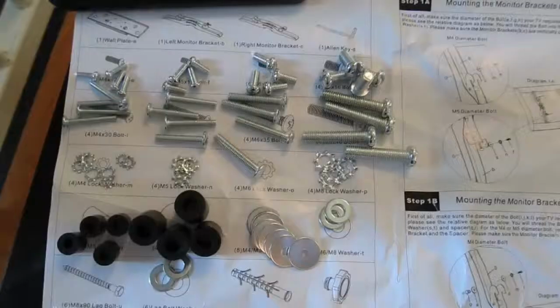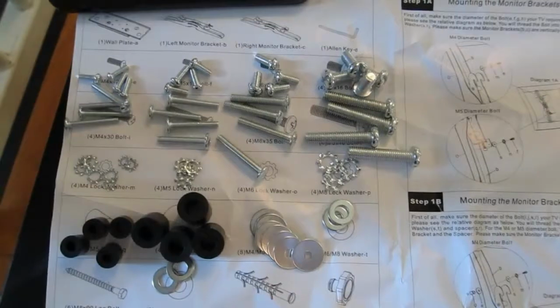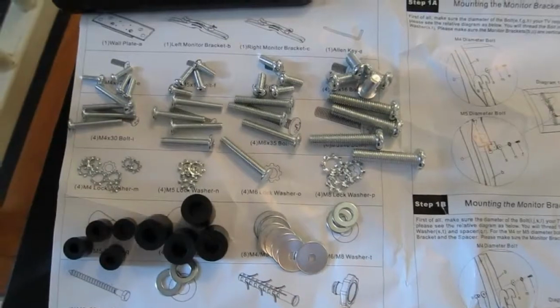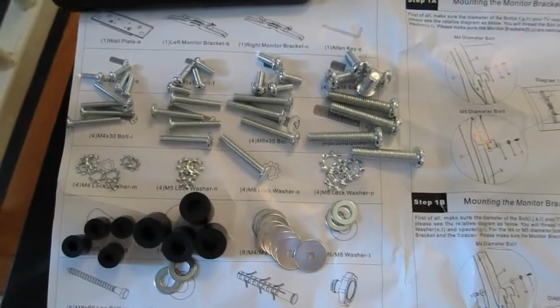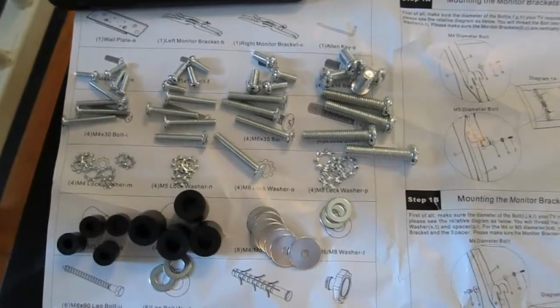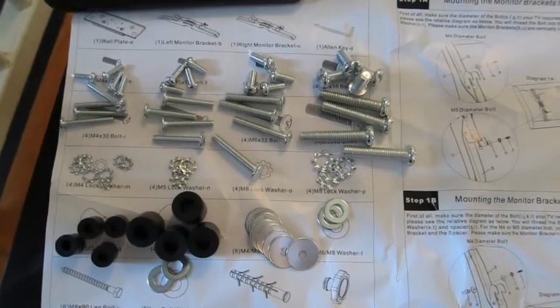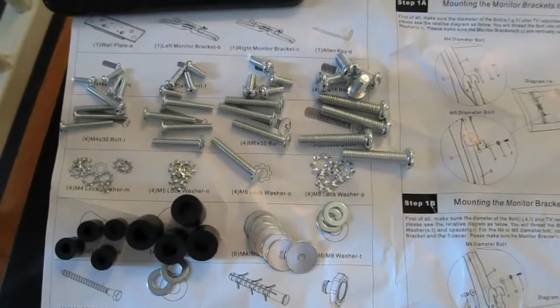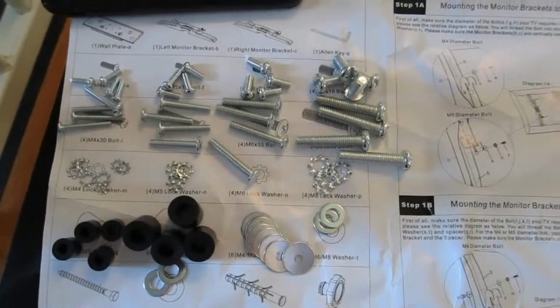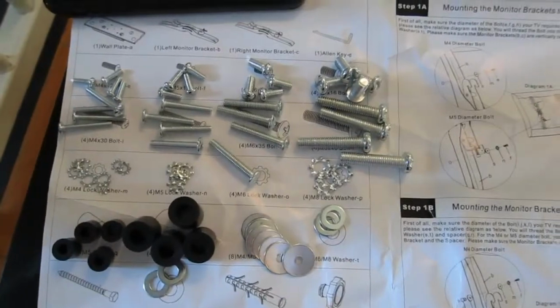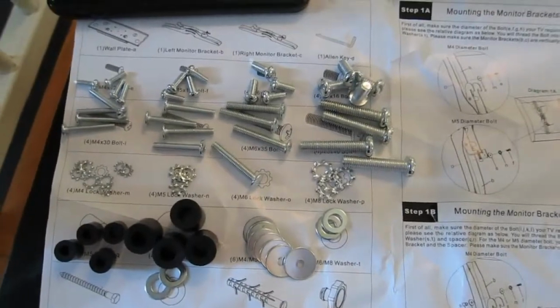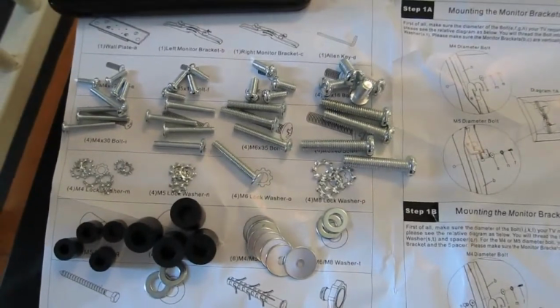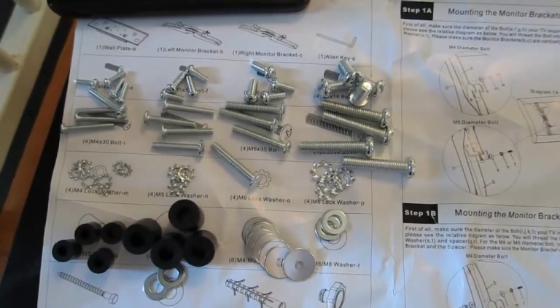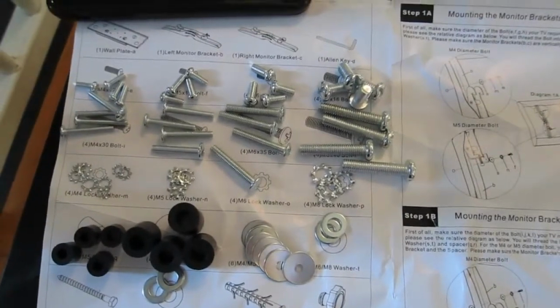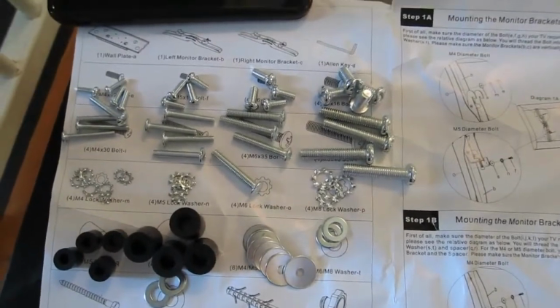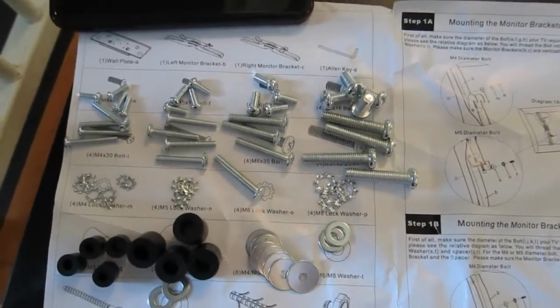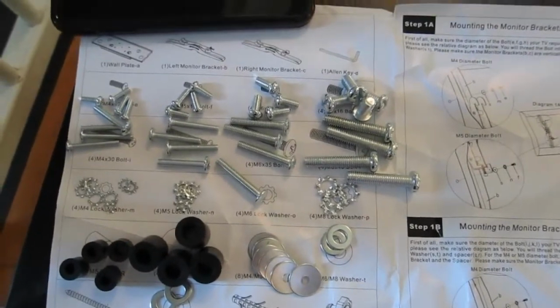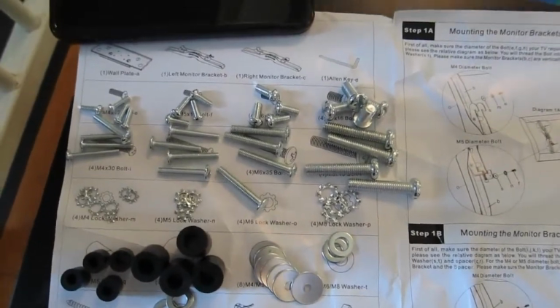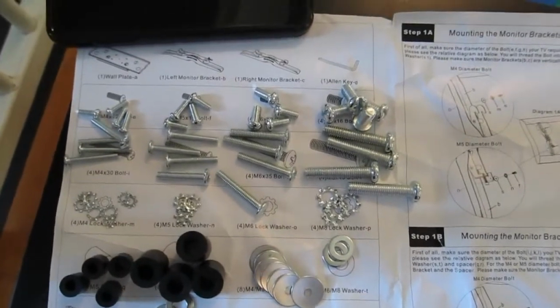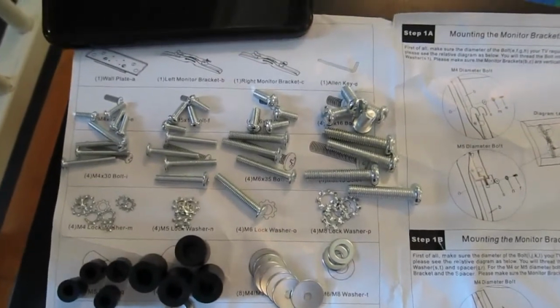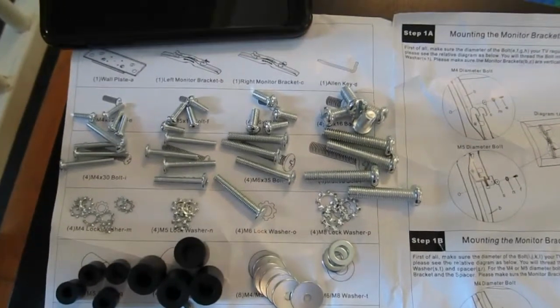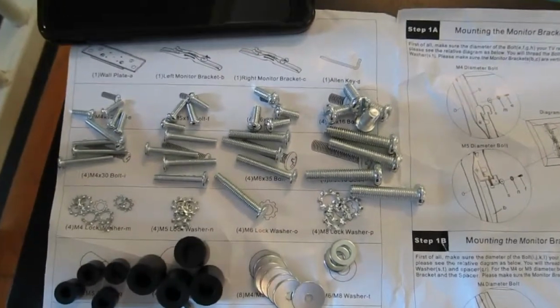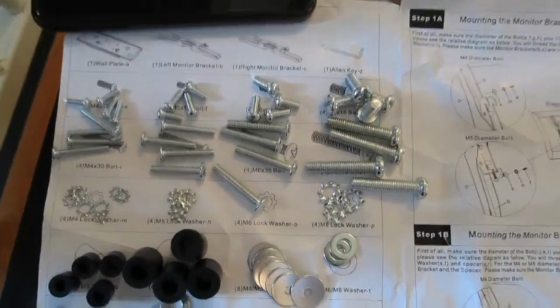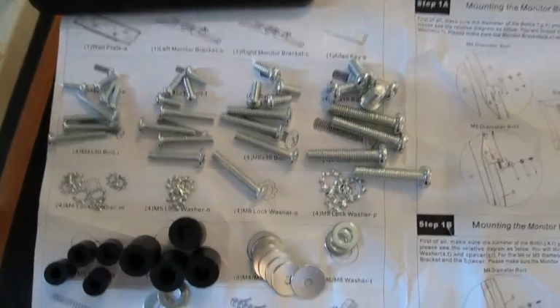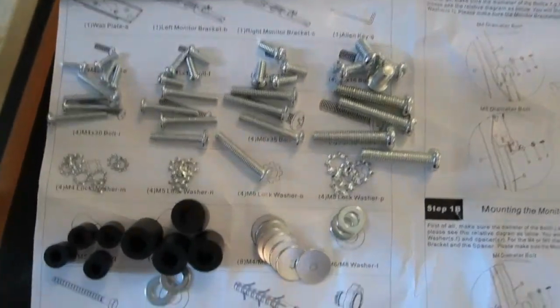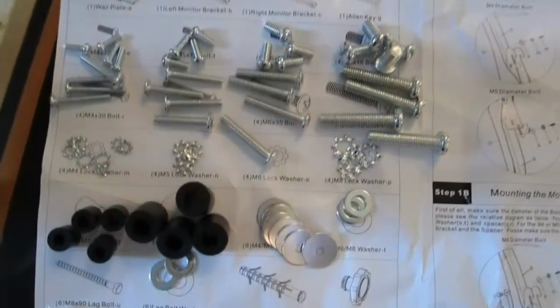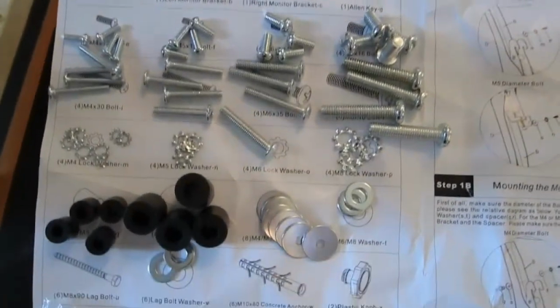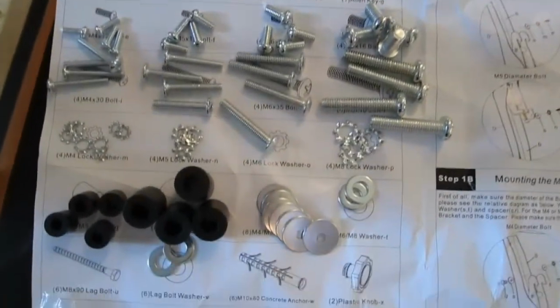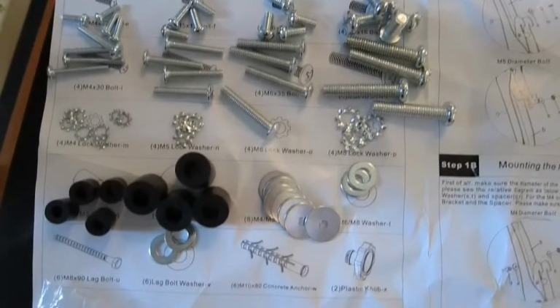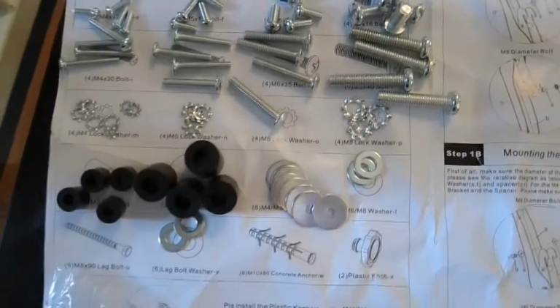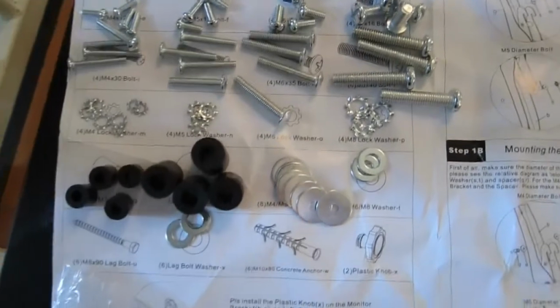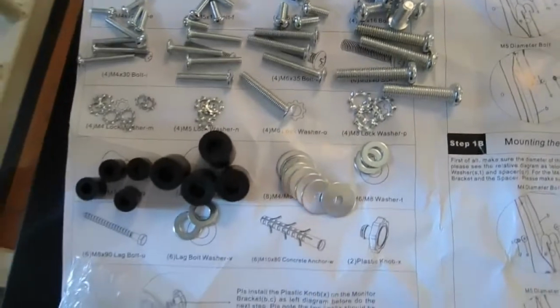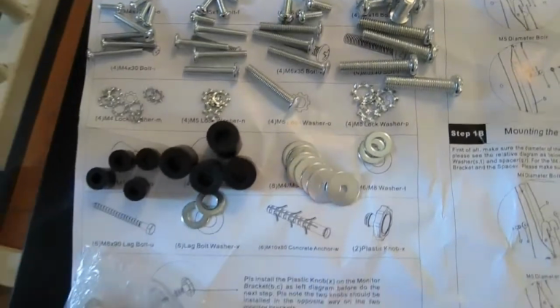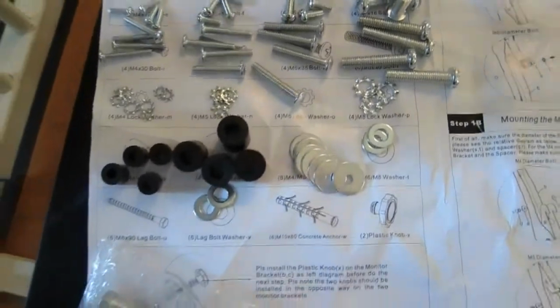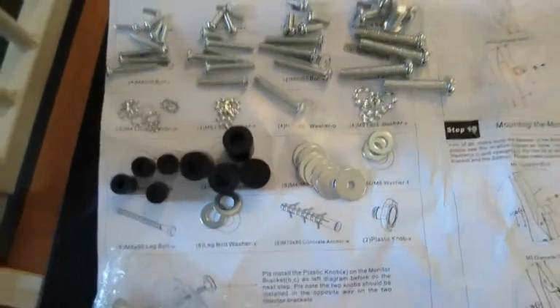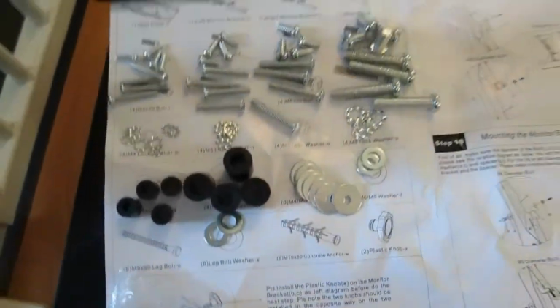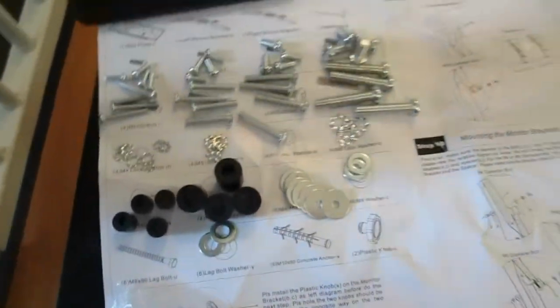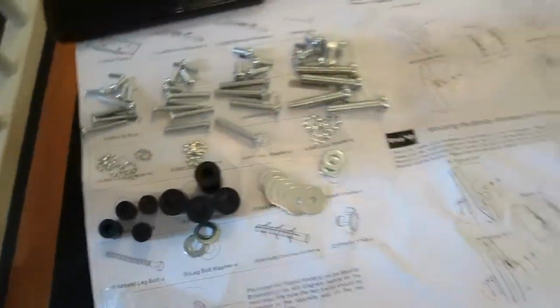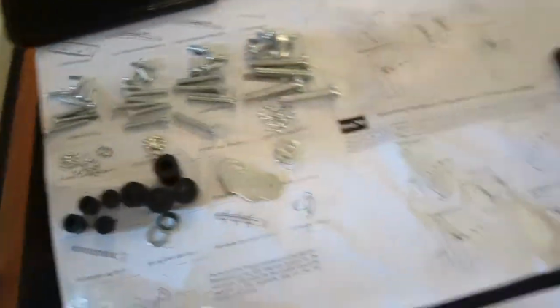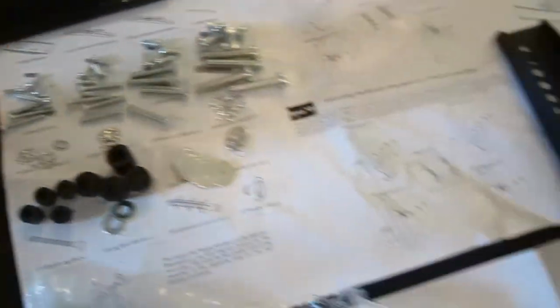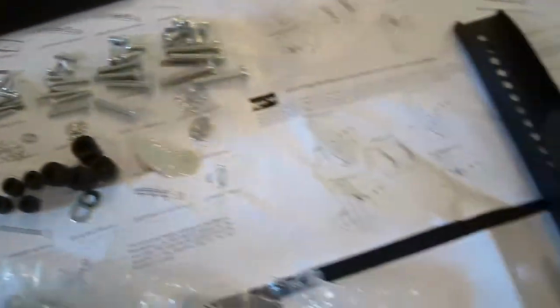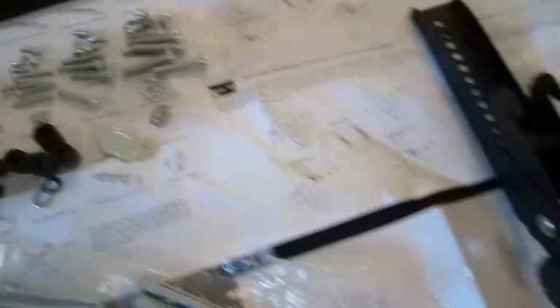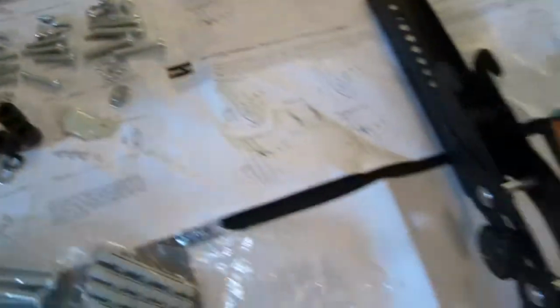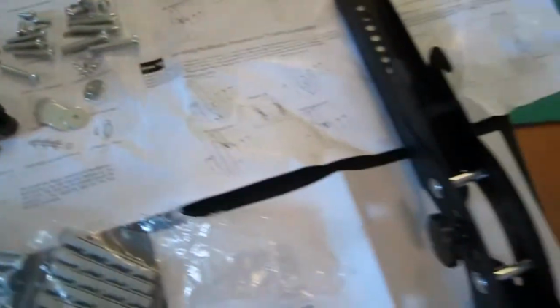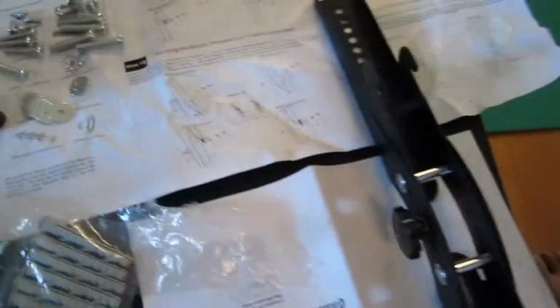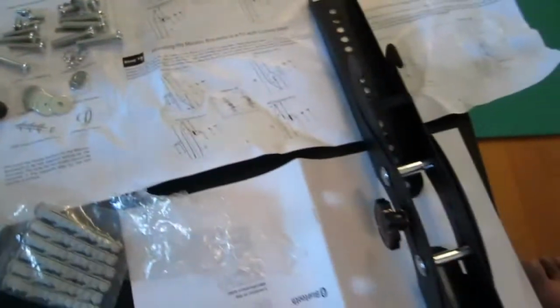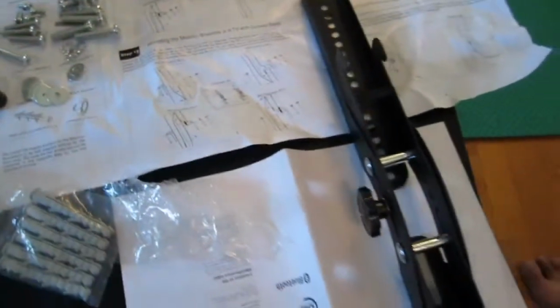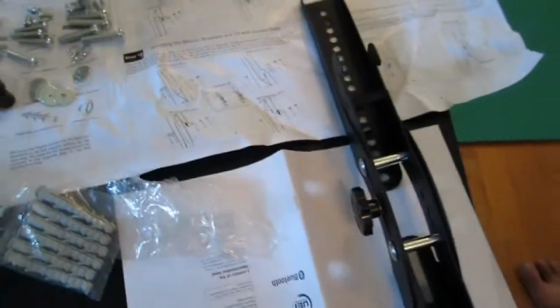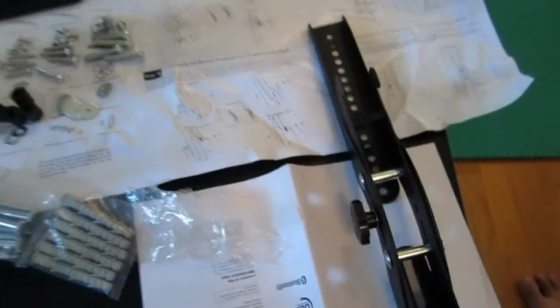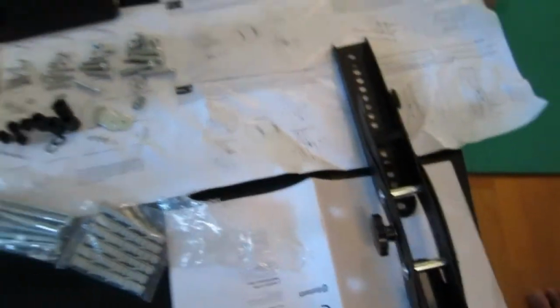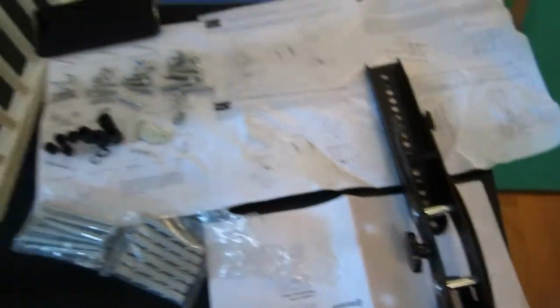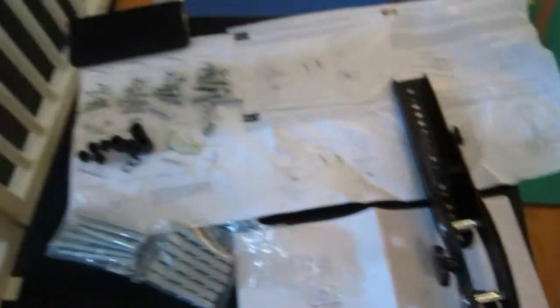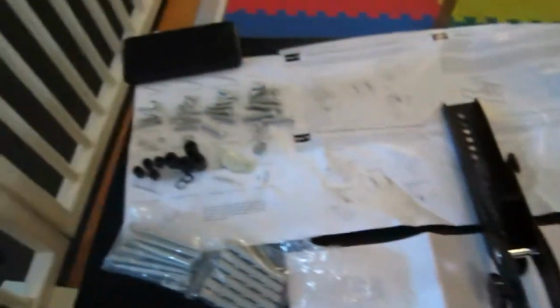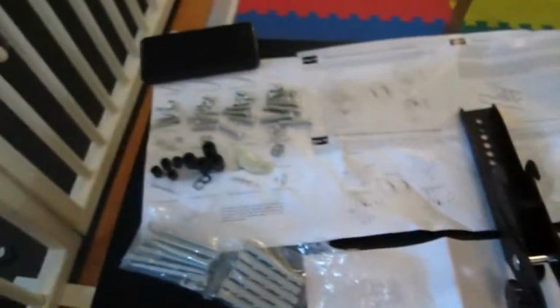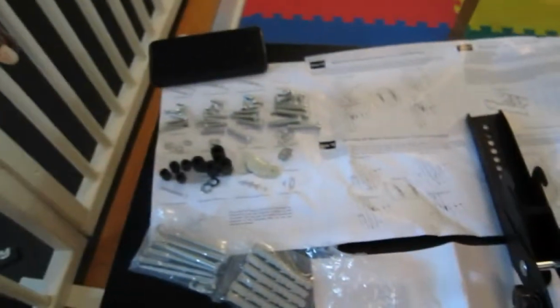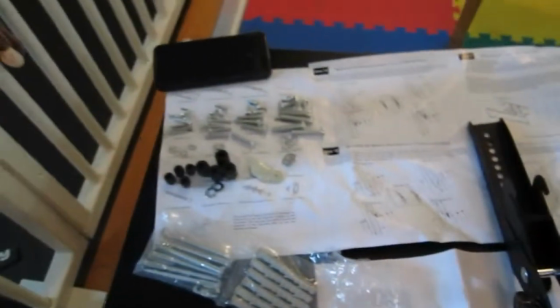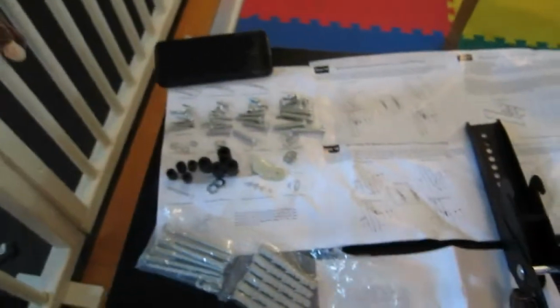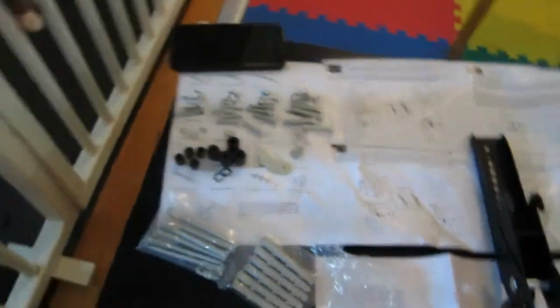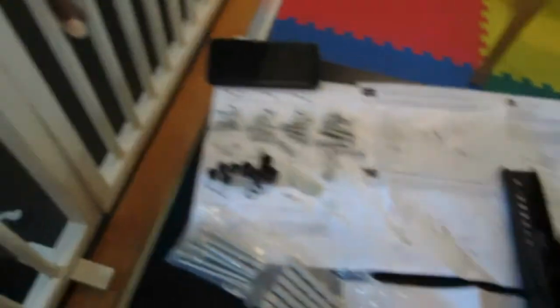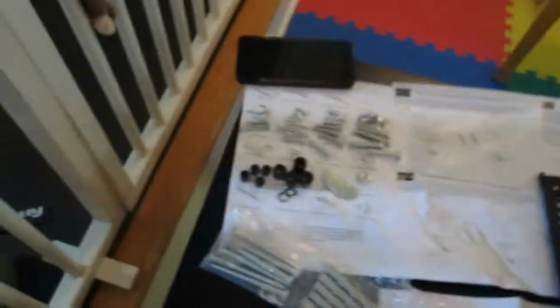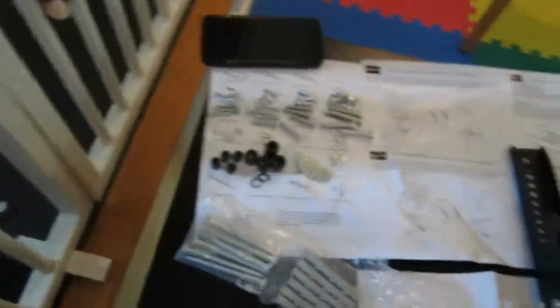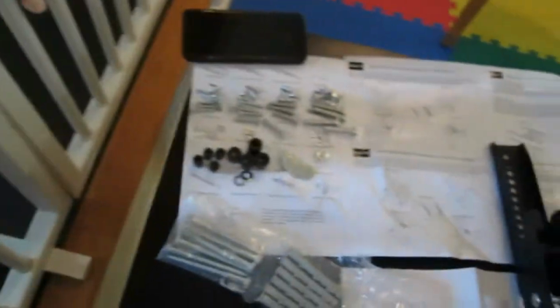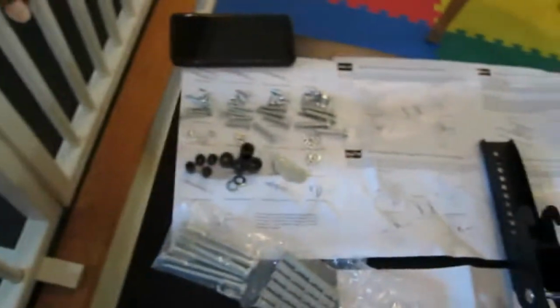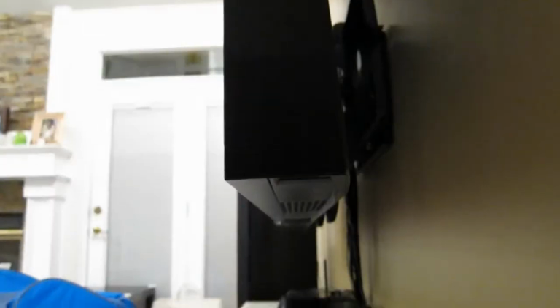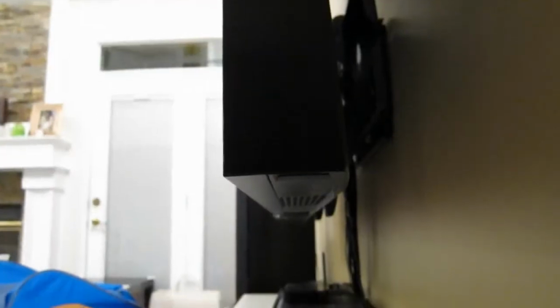Carefully reading the manual you will find different setup options depending on your TV, whether it's a curved or flat screen, and you will use the appropriate screw based on the TV size.